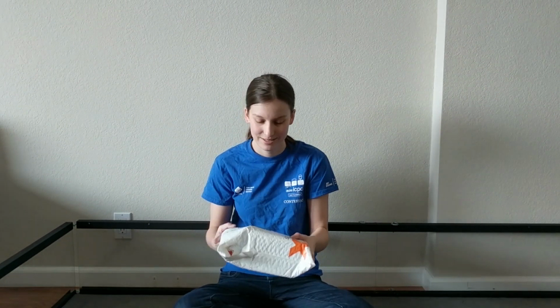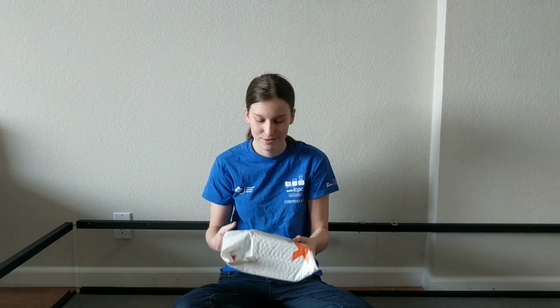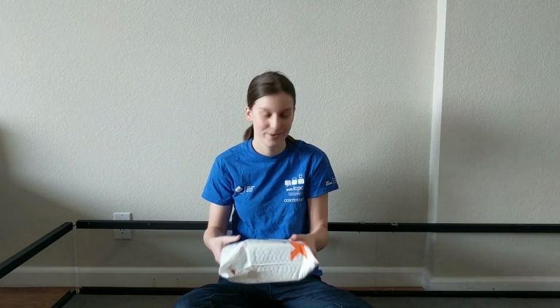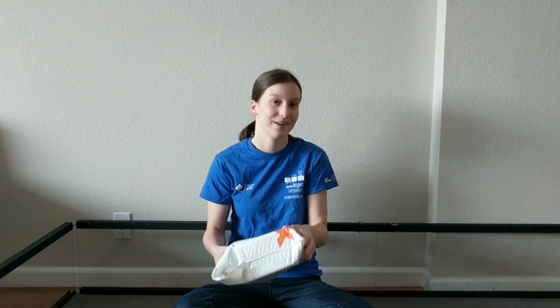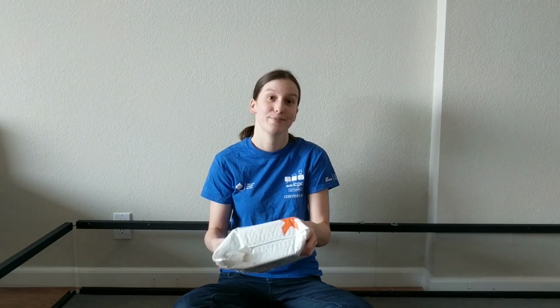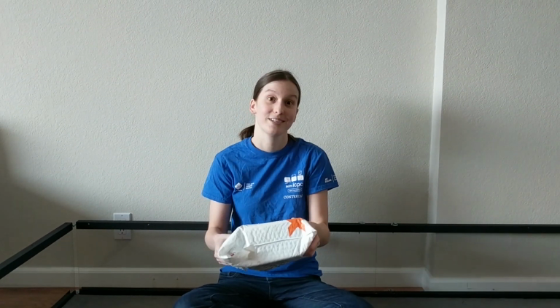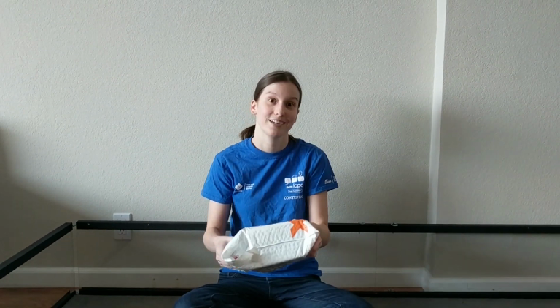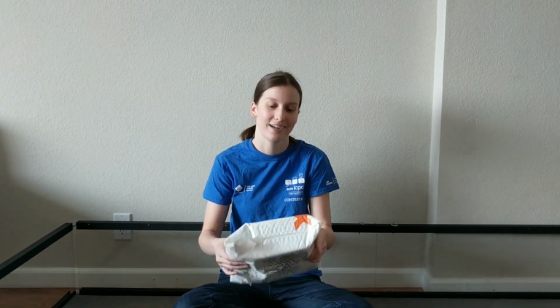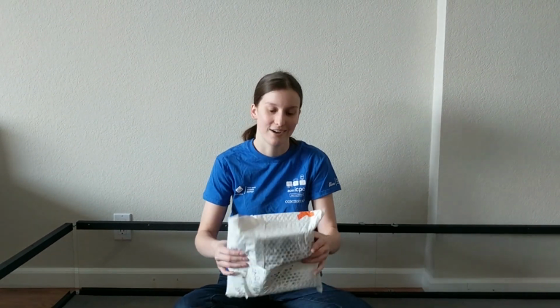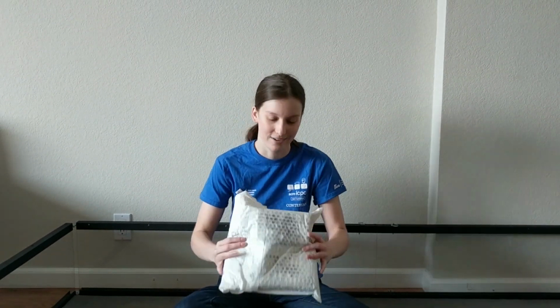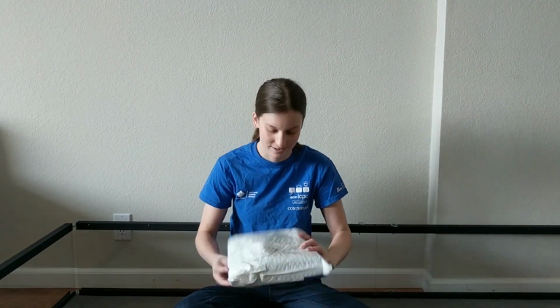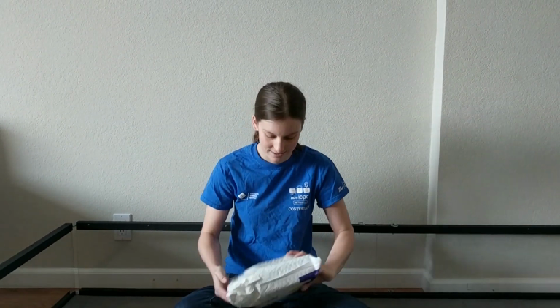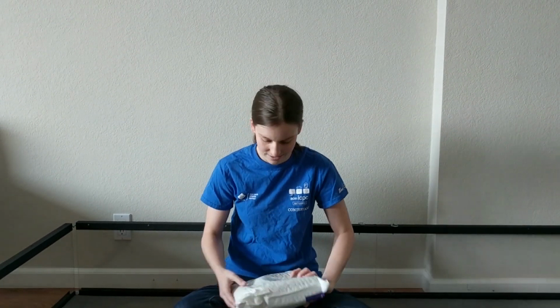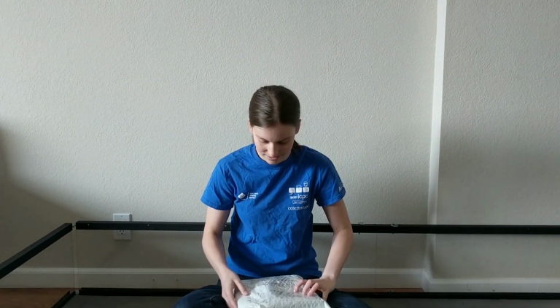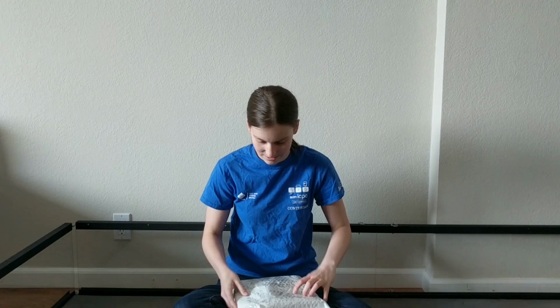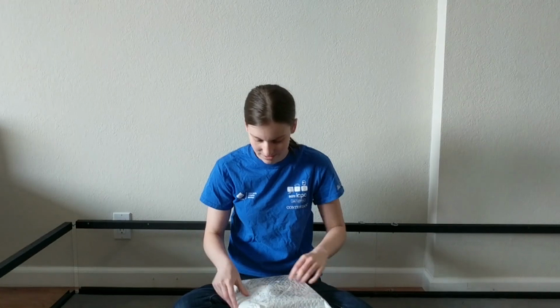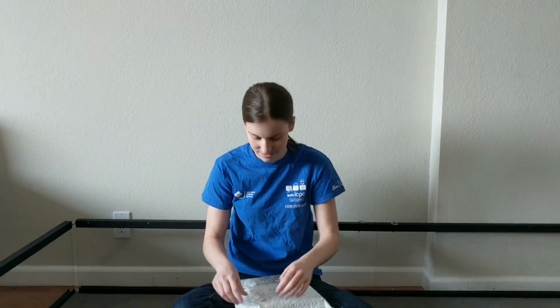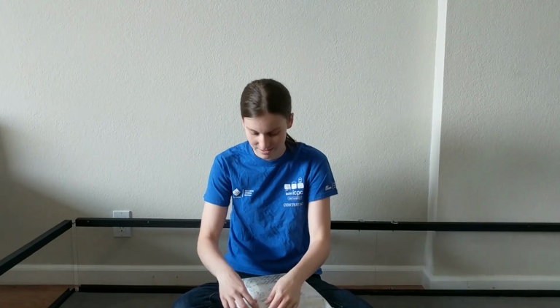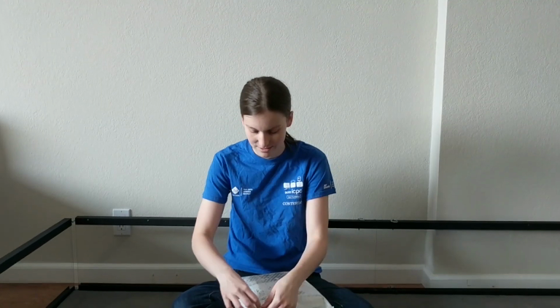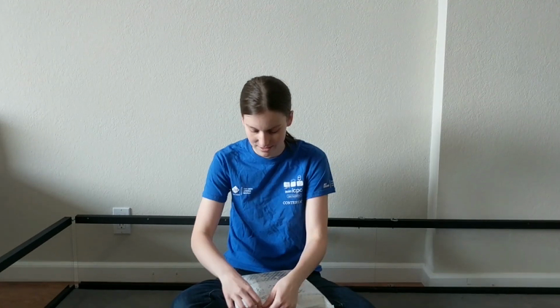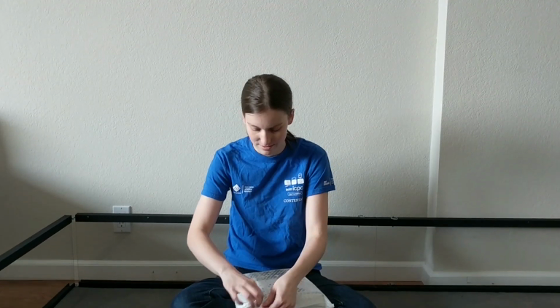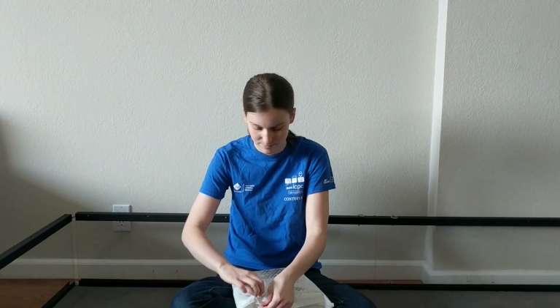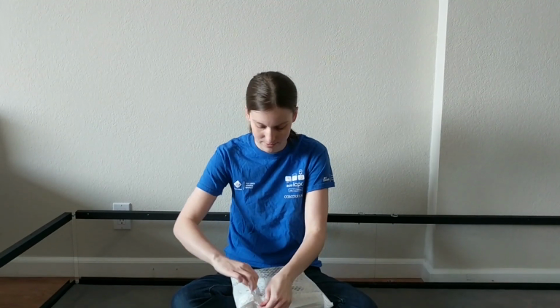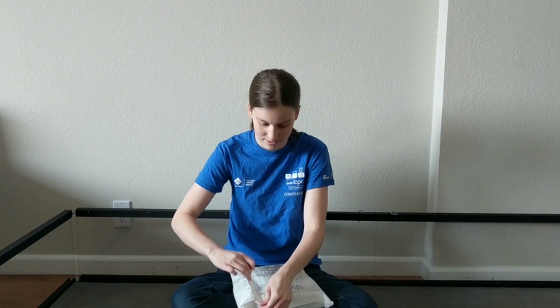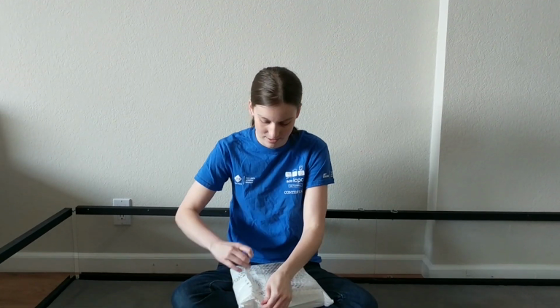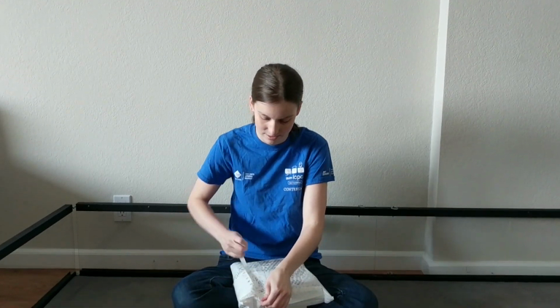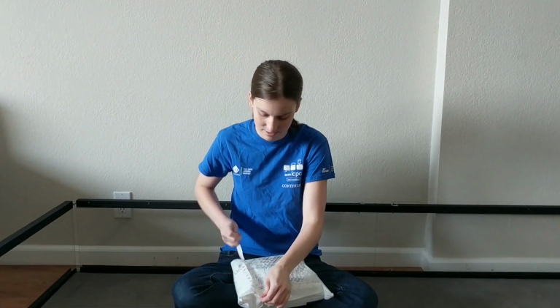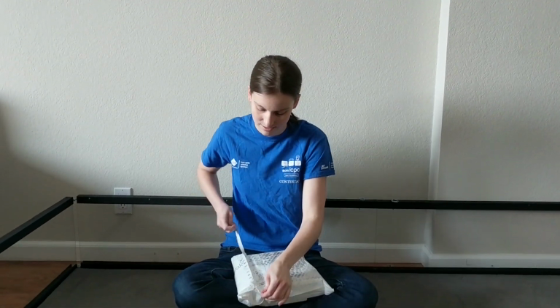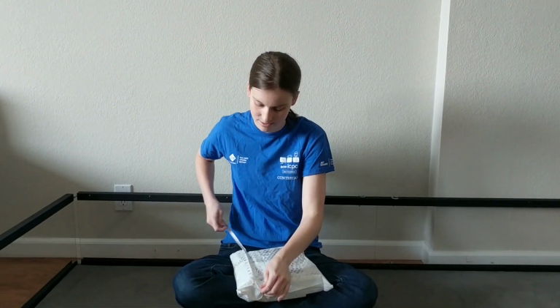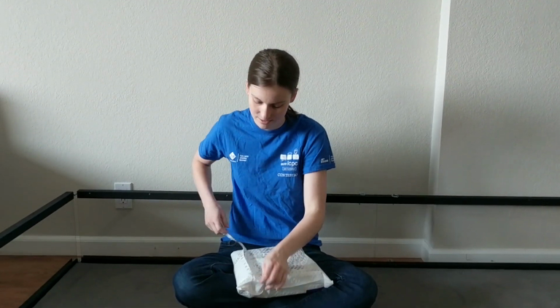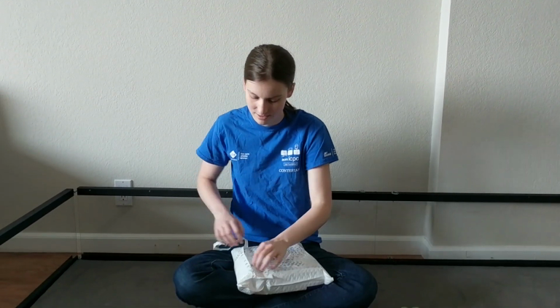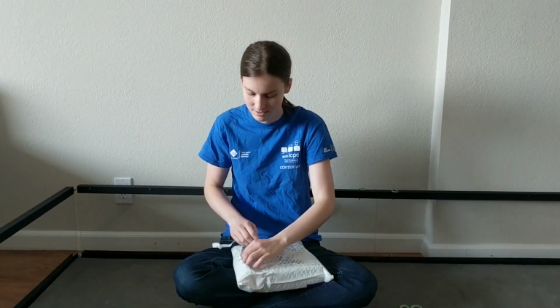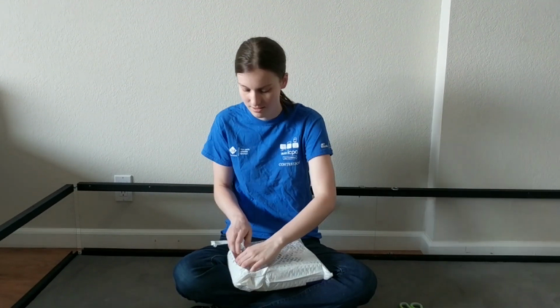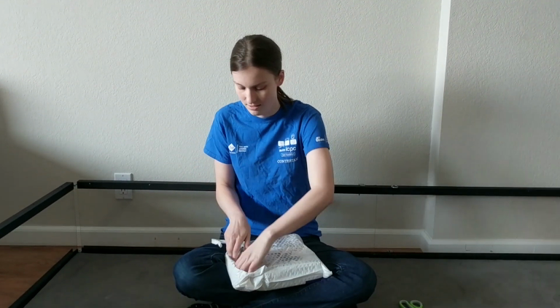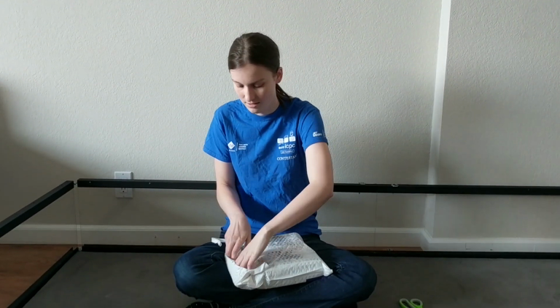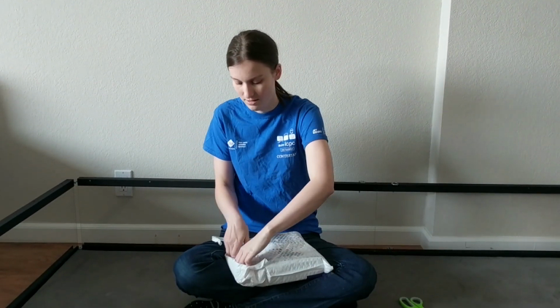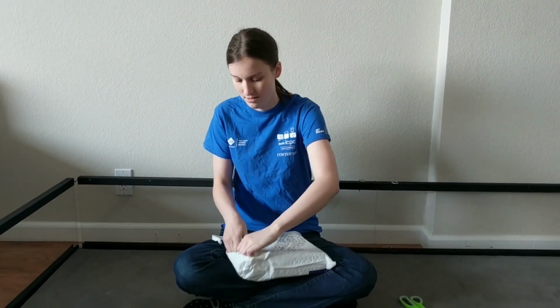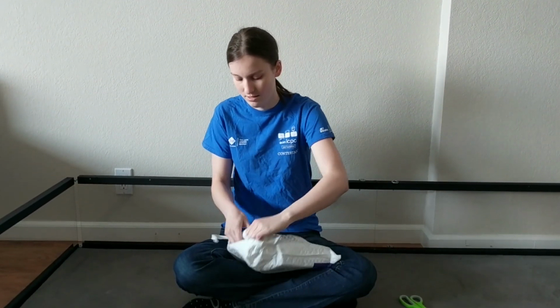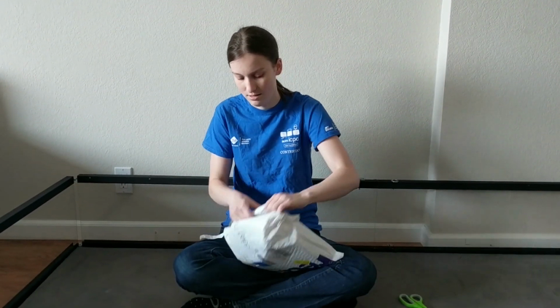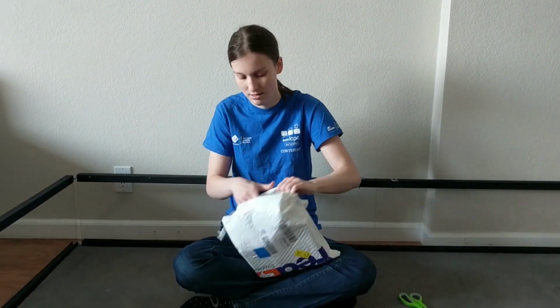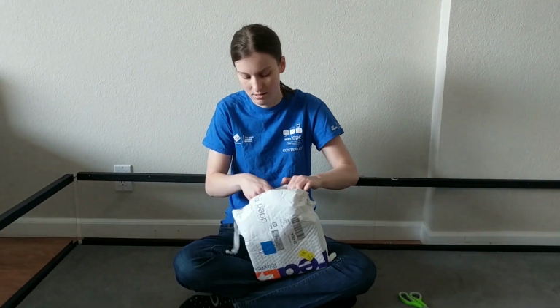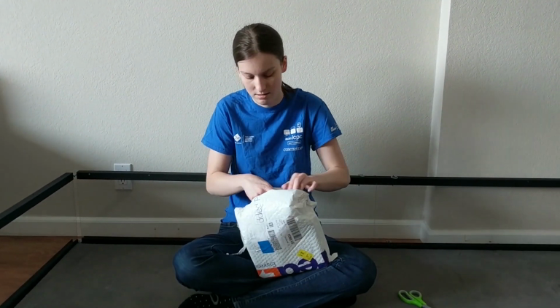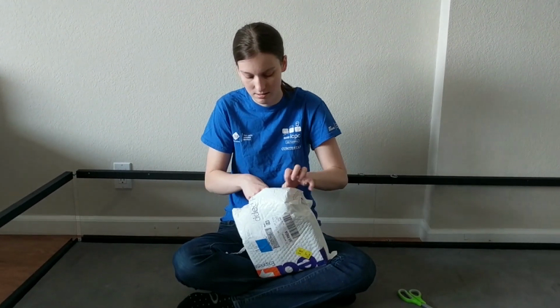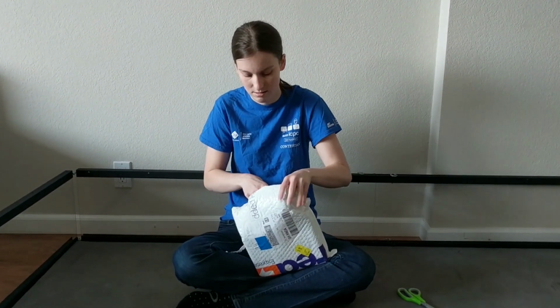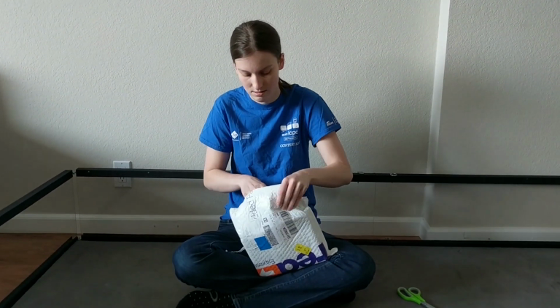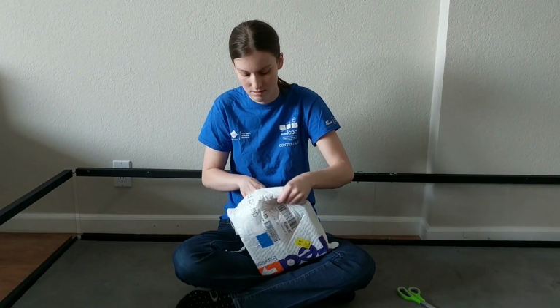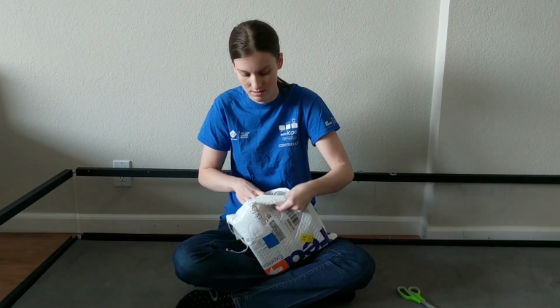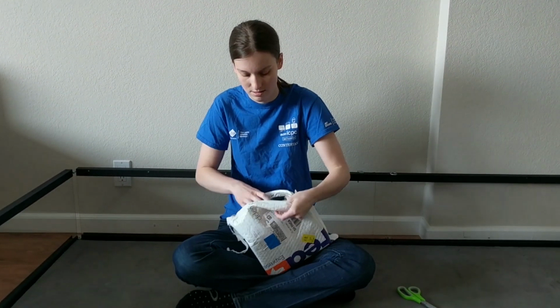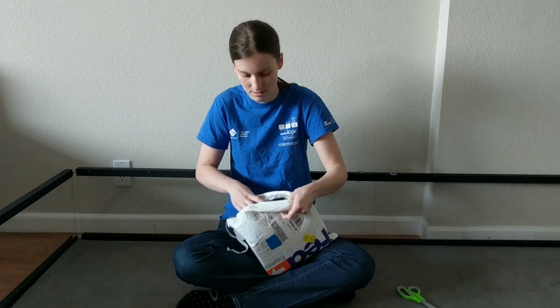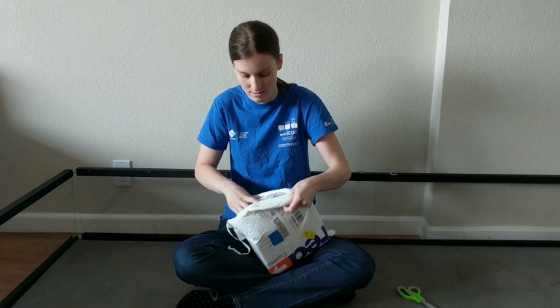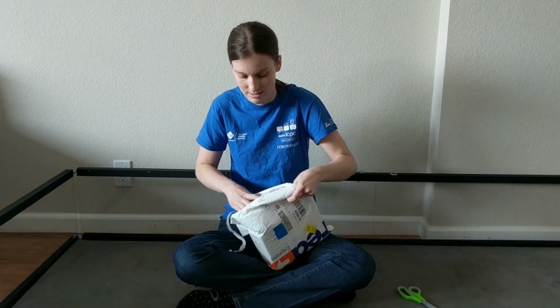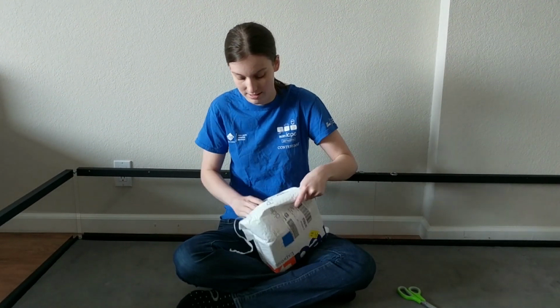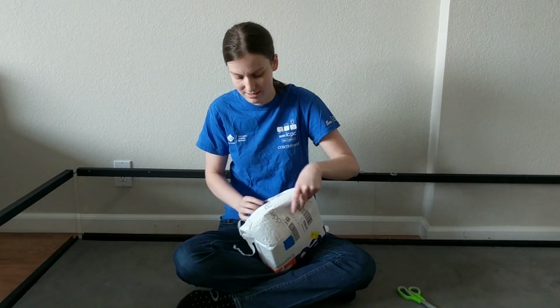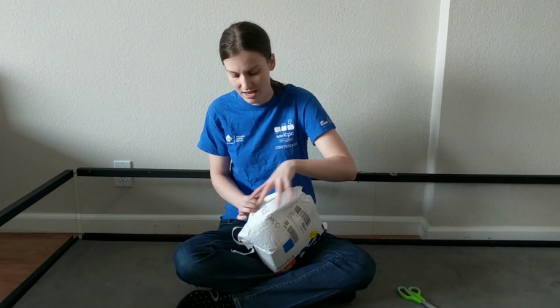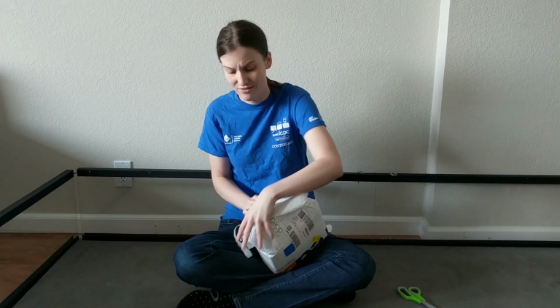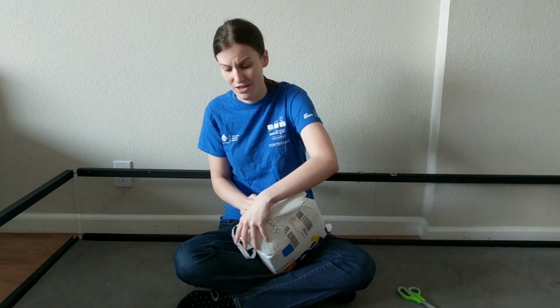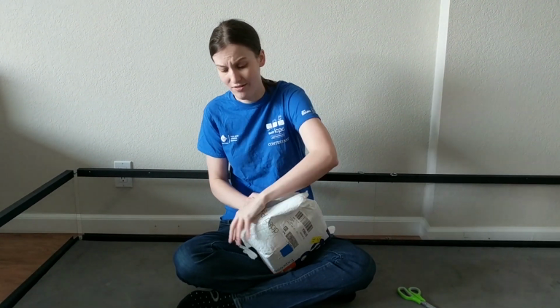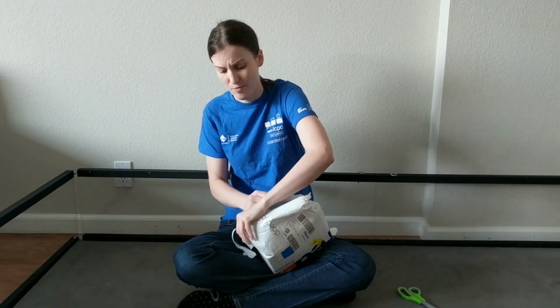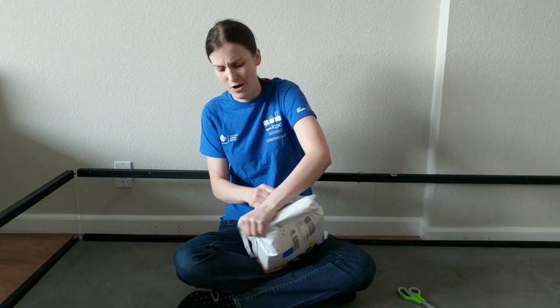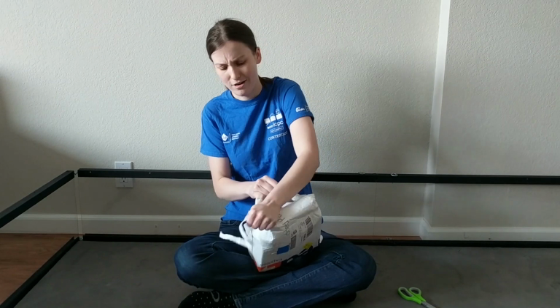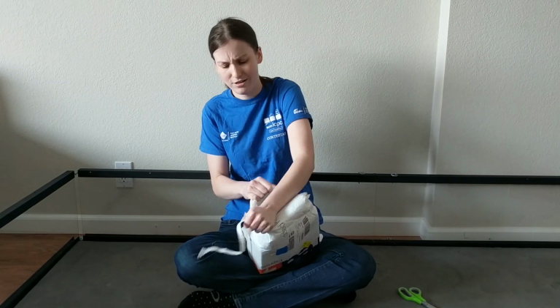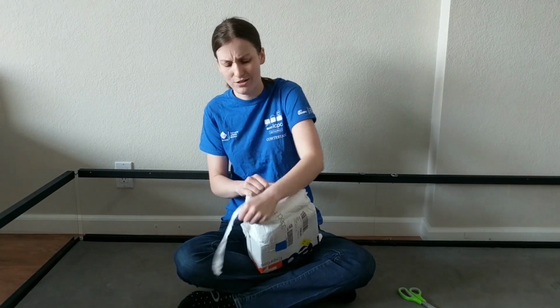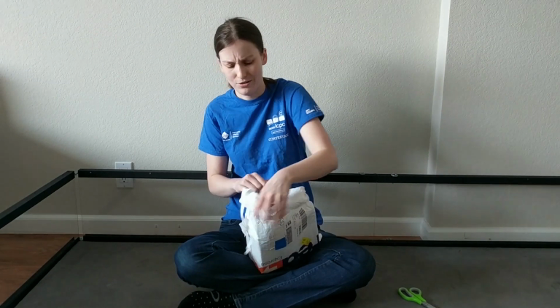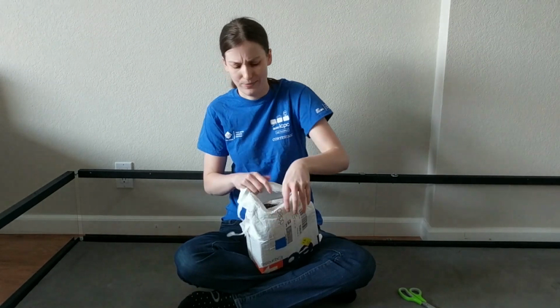Let's open it up and check it out. It's kind of a heavy box, too.